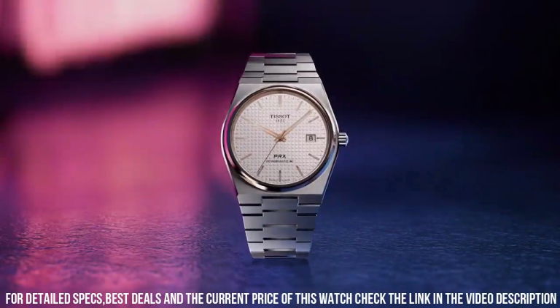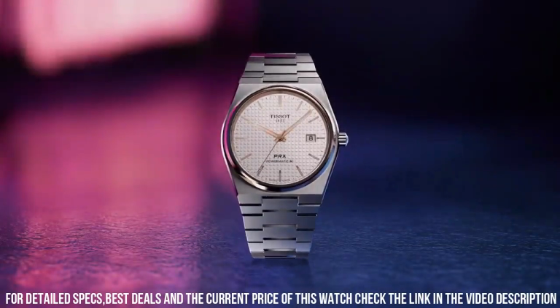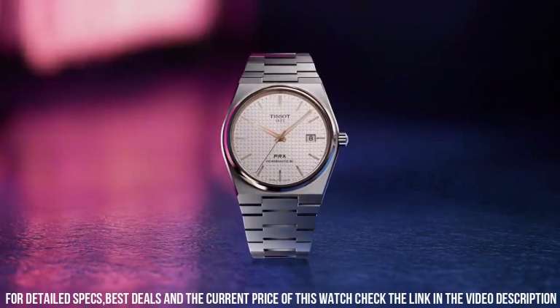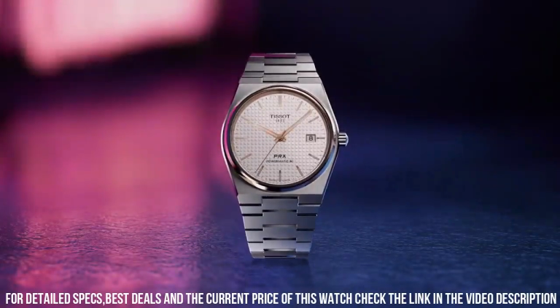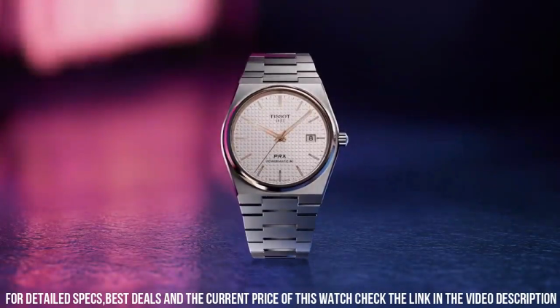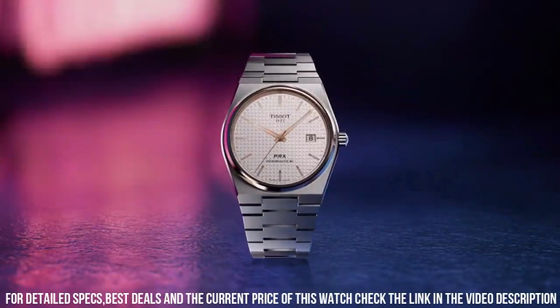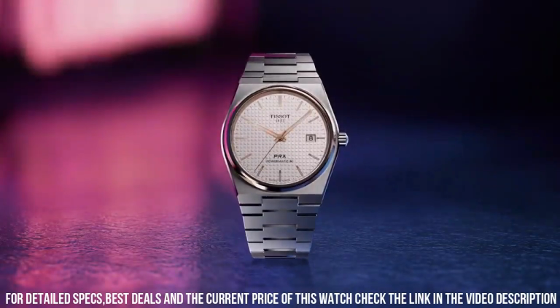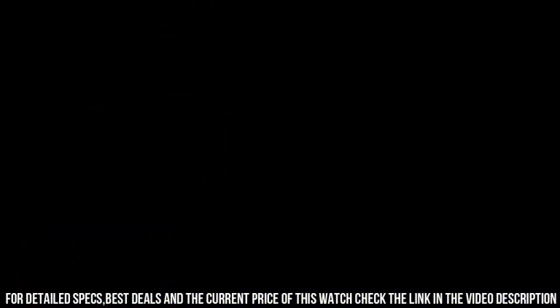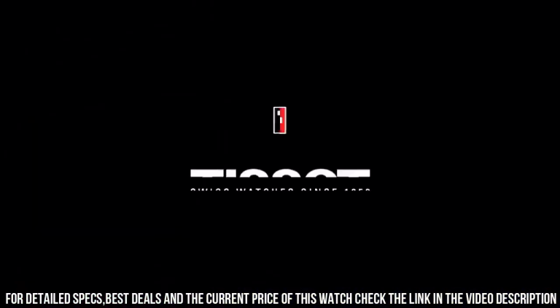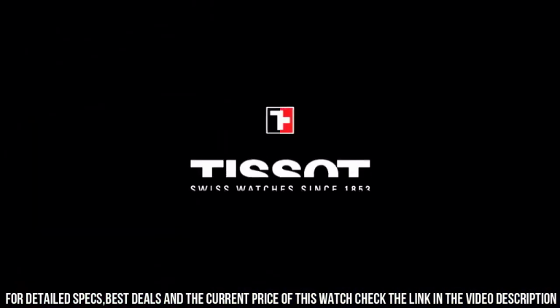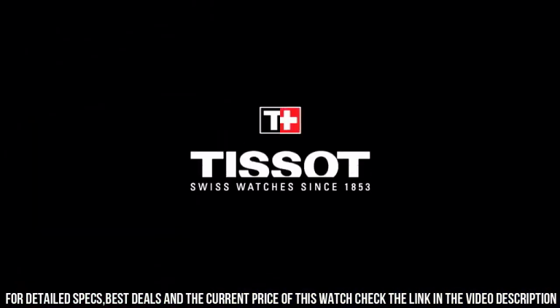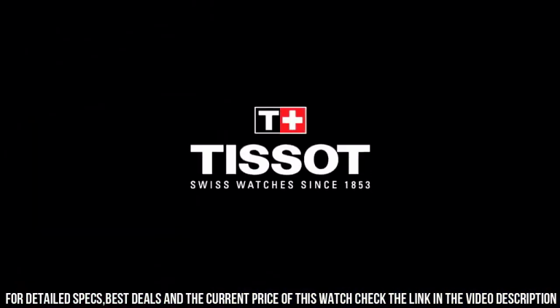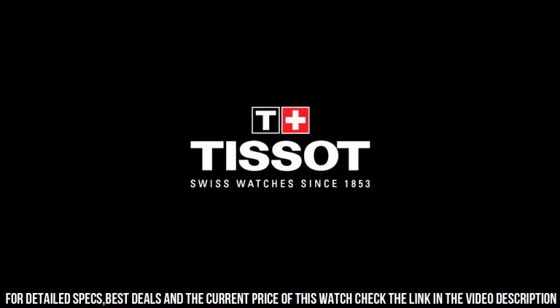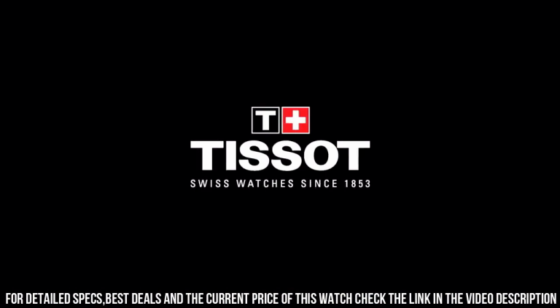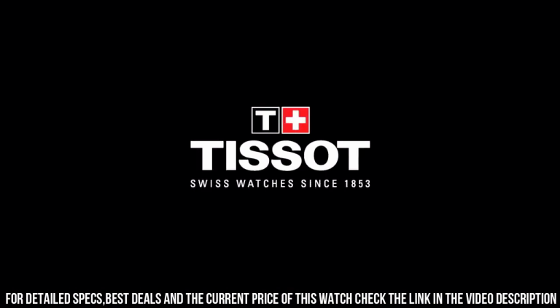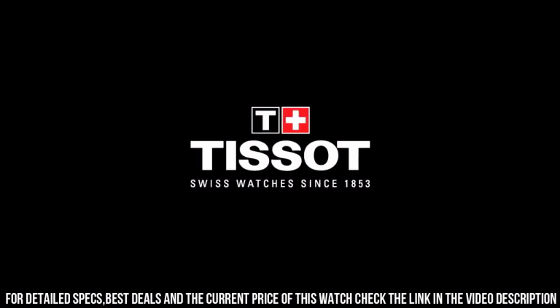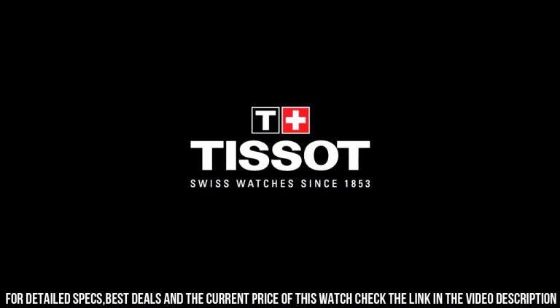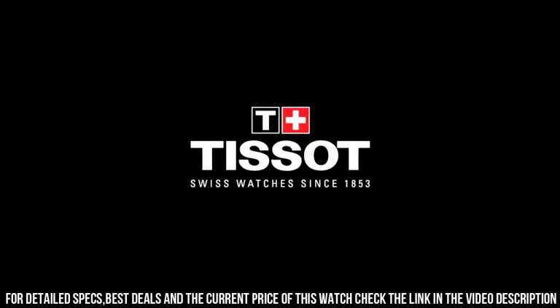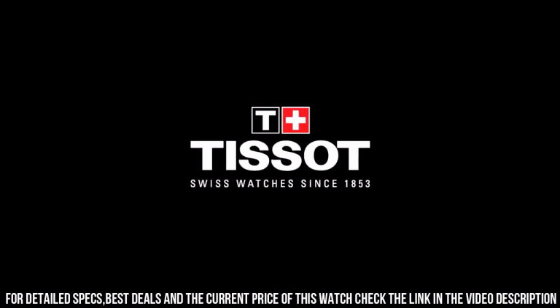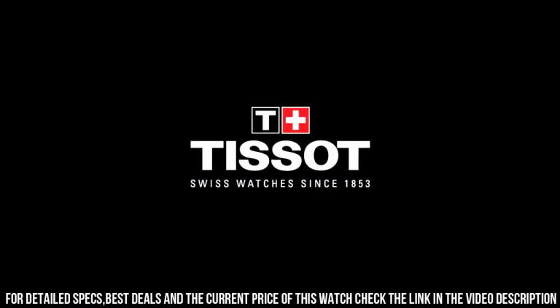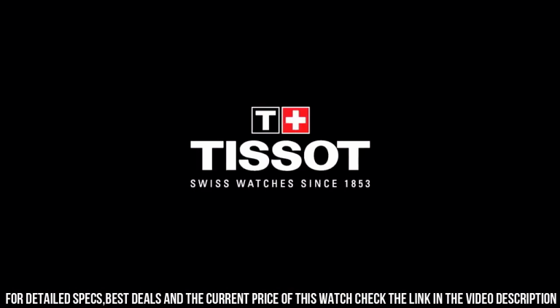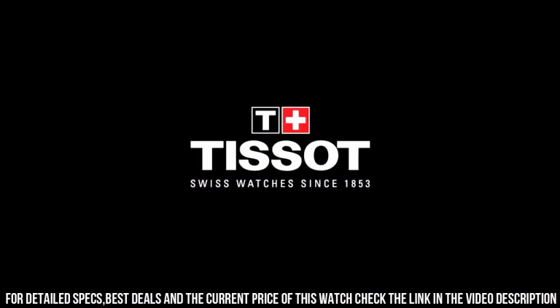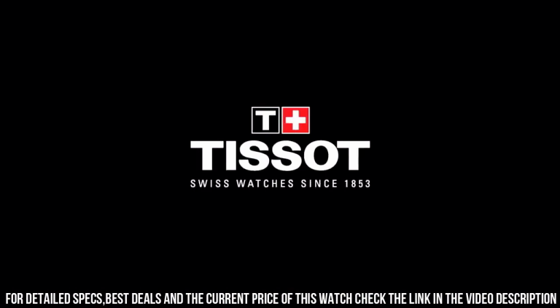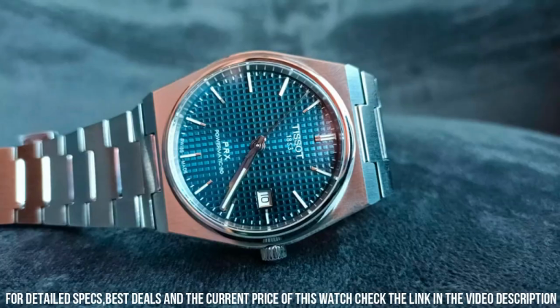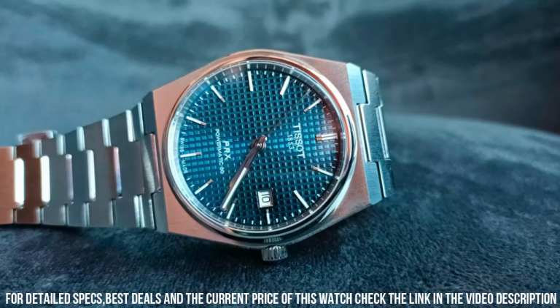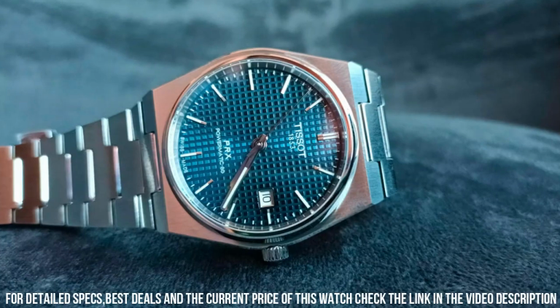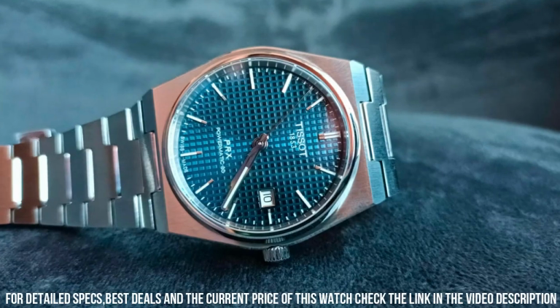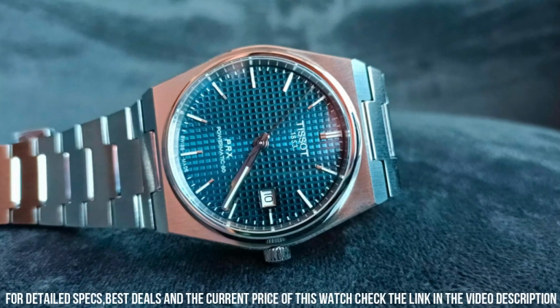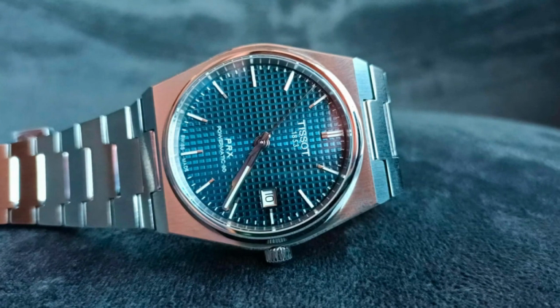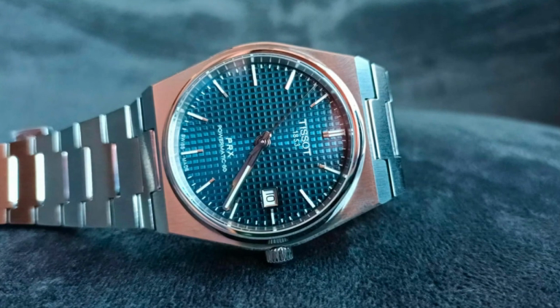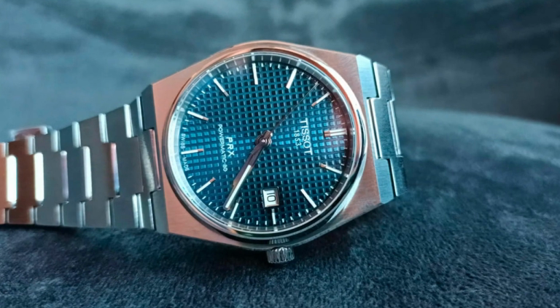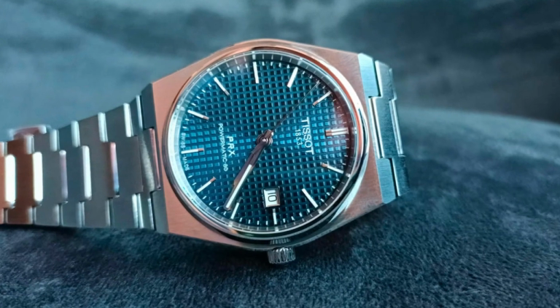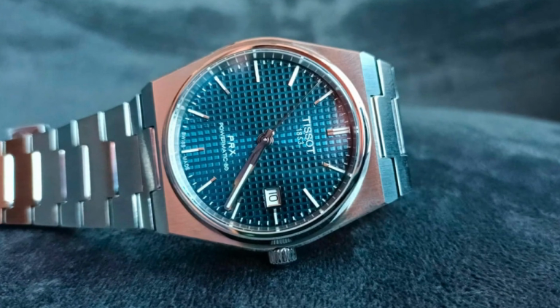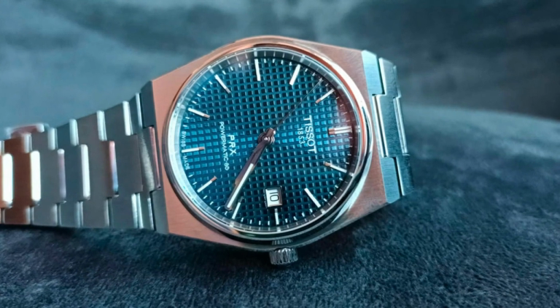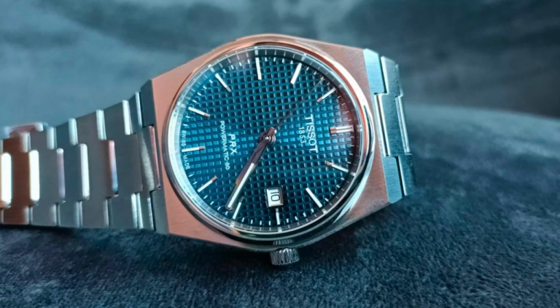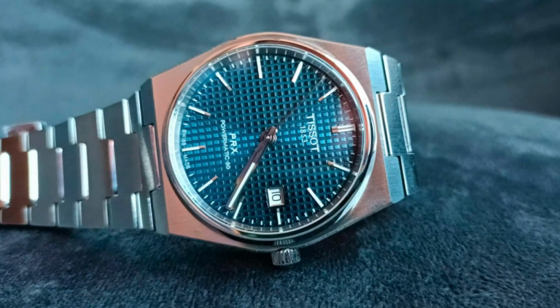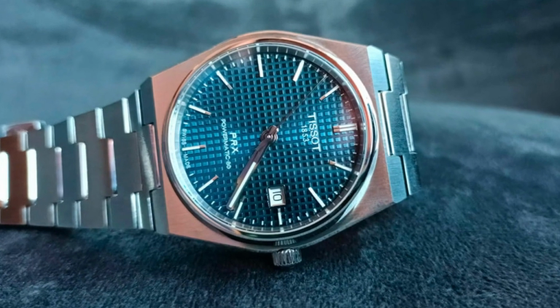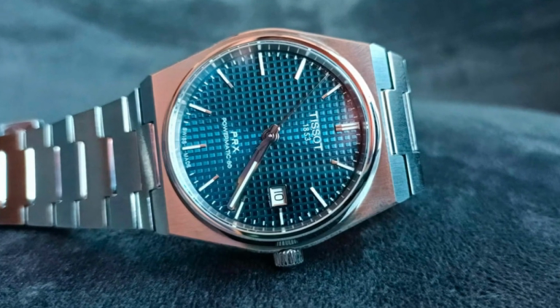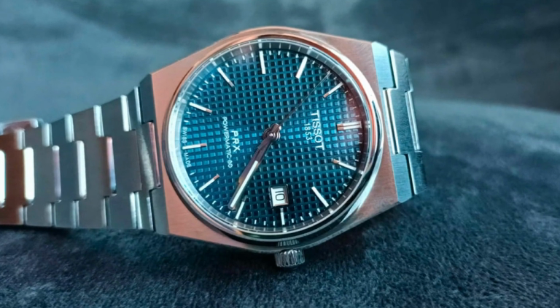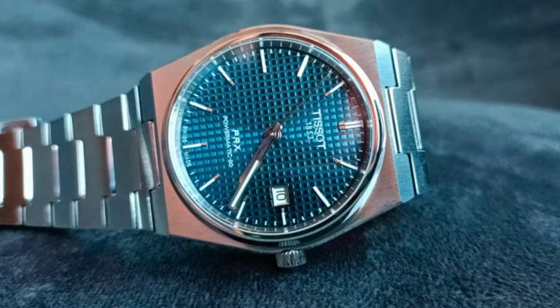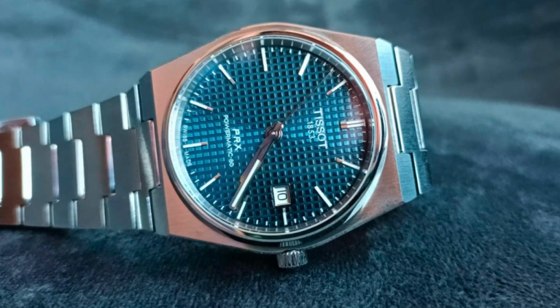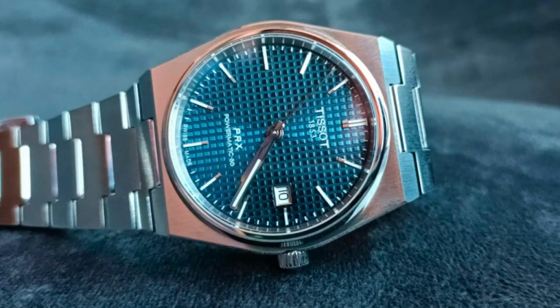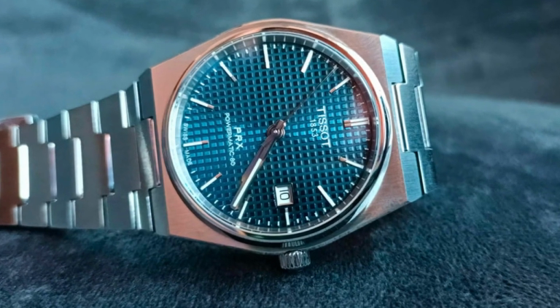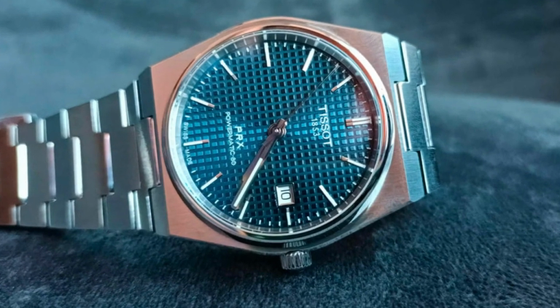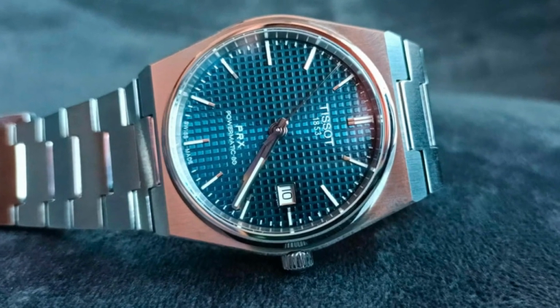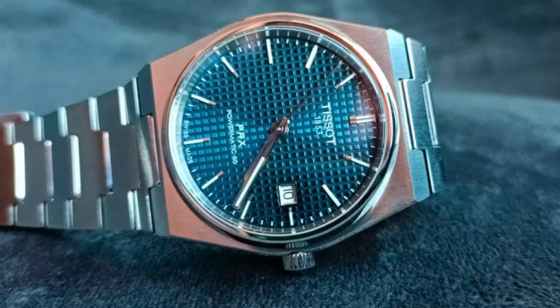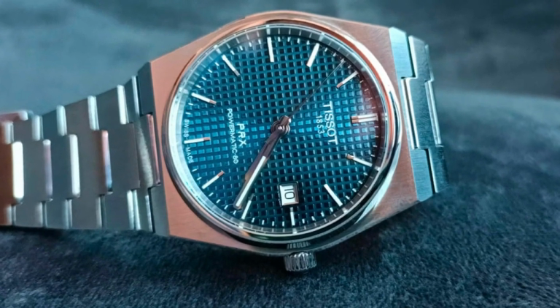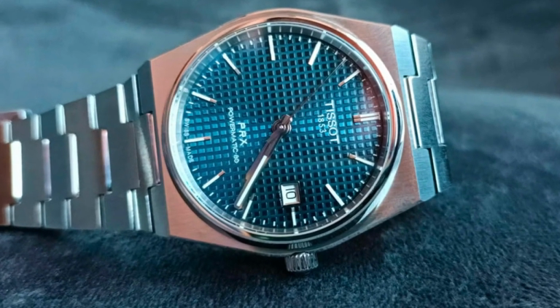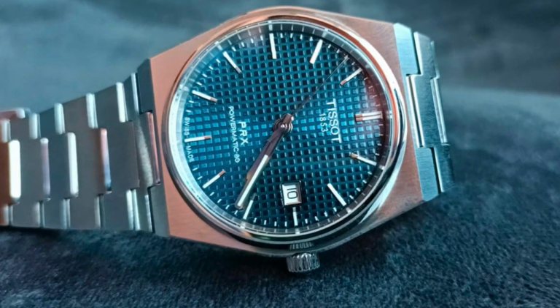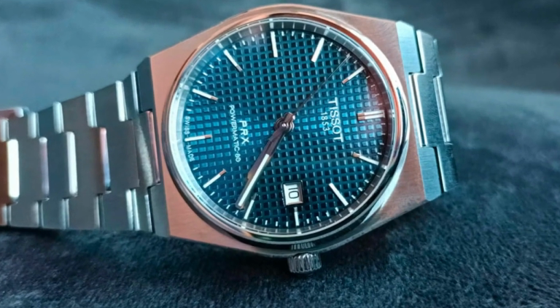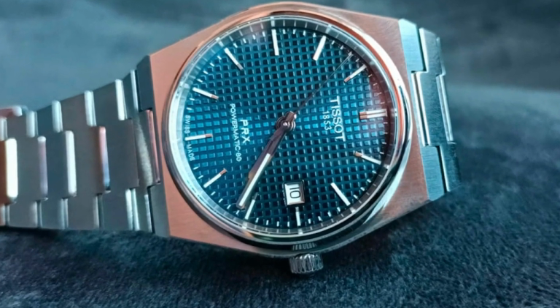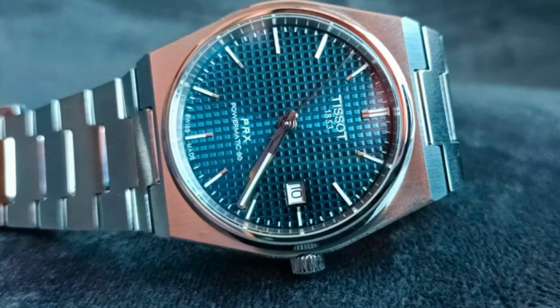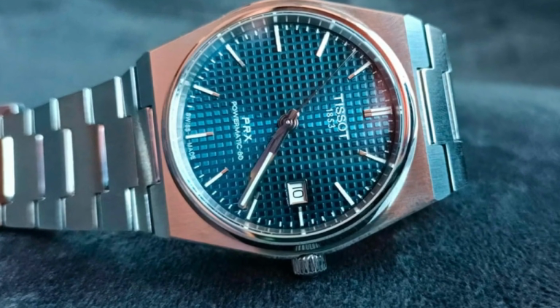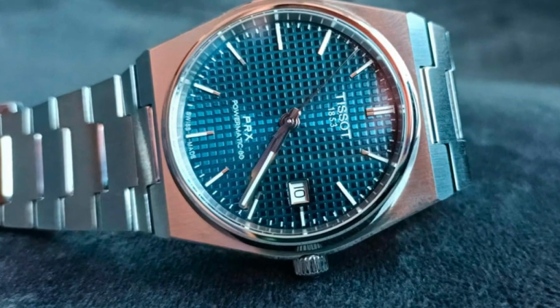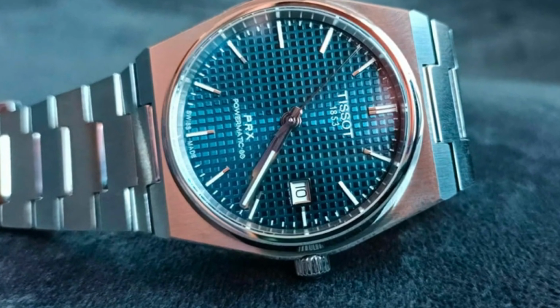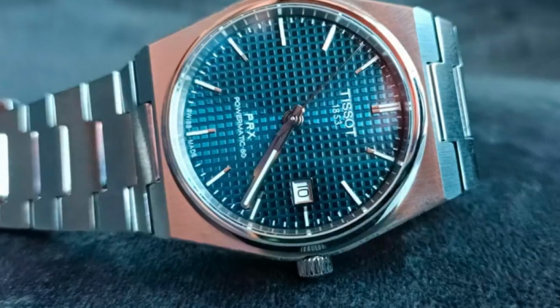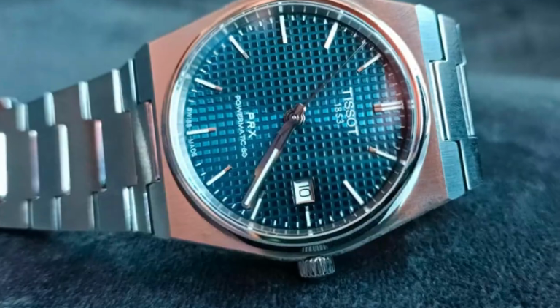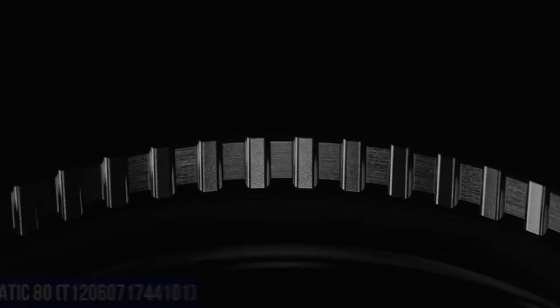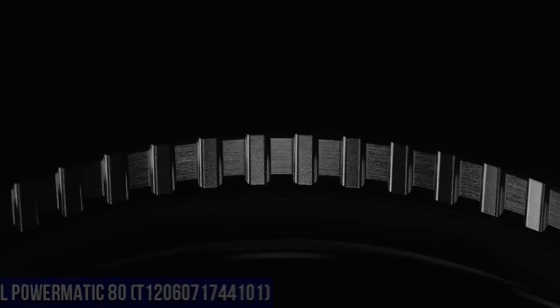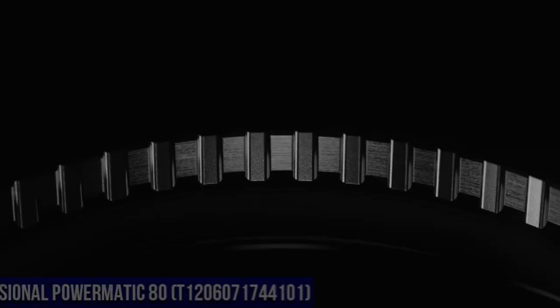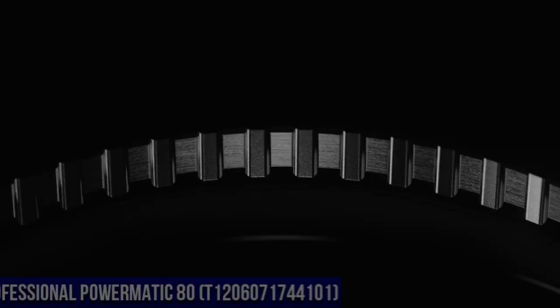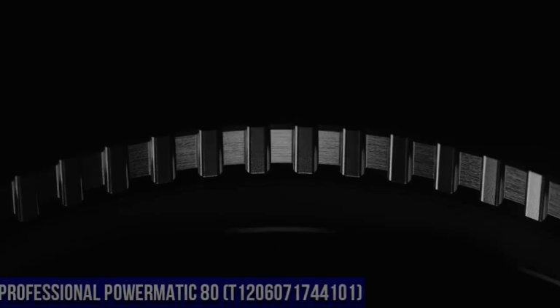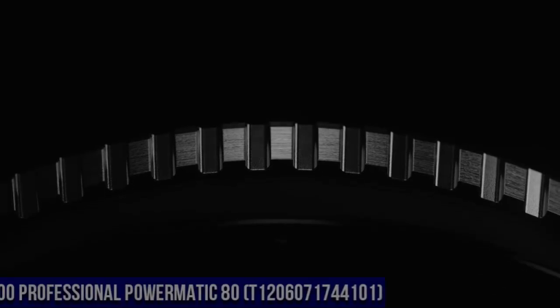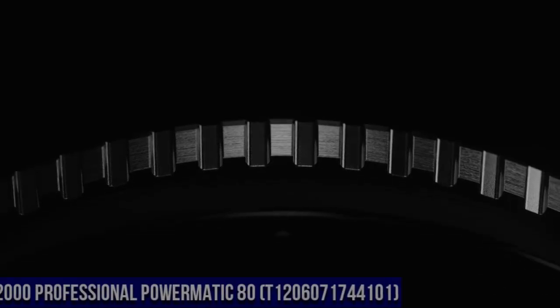Calendar: date. Movement: Swiss automatic. Water-resistant depth: 330 feet.